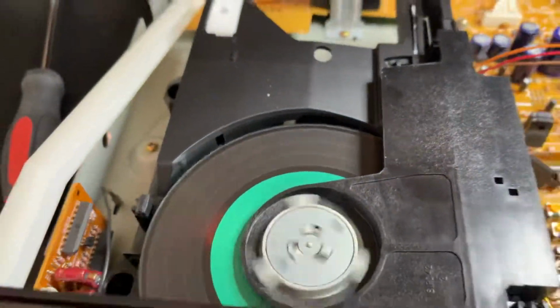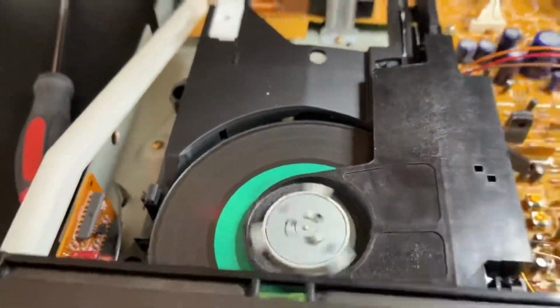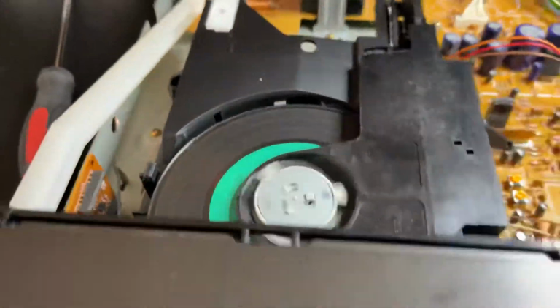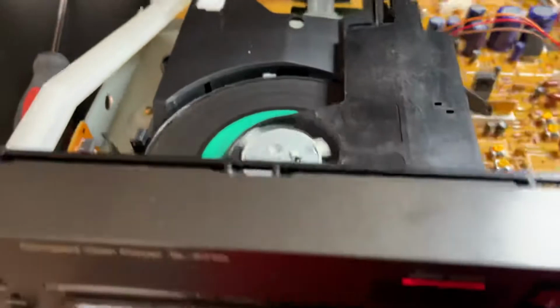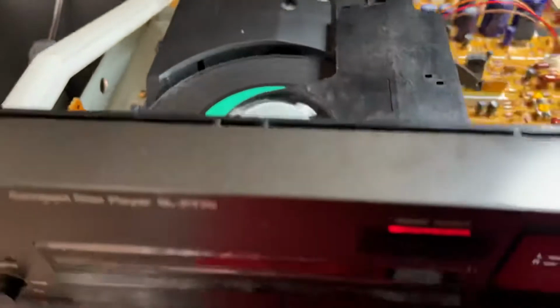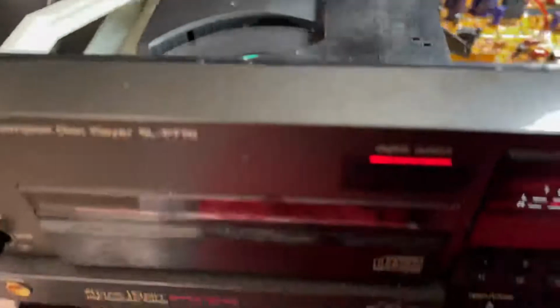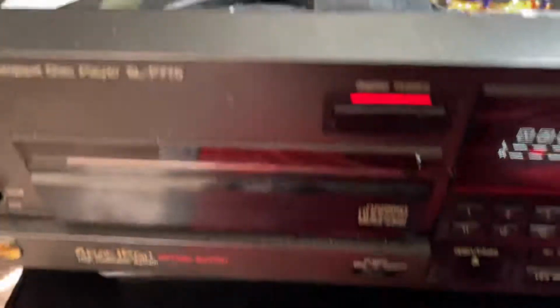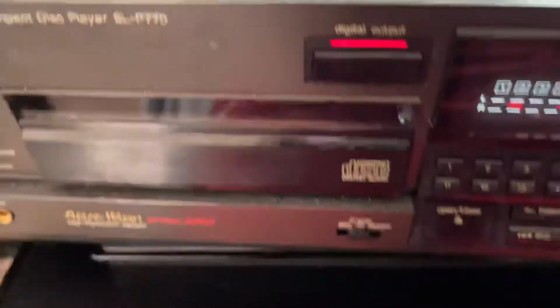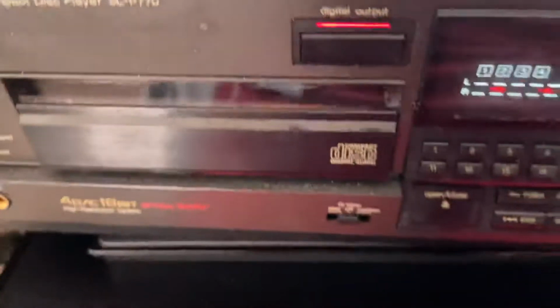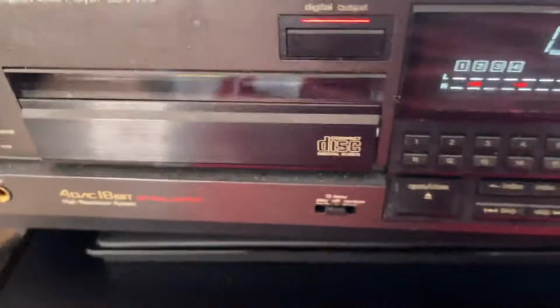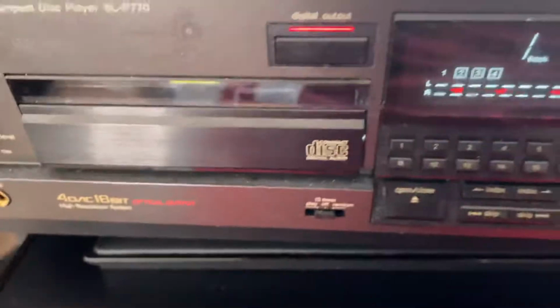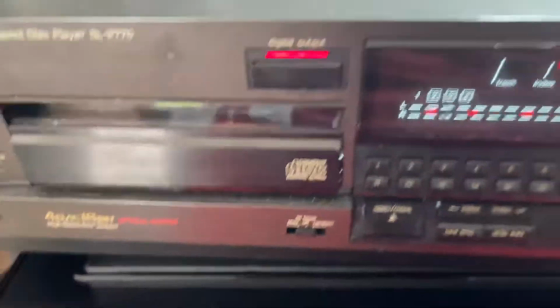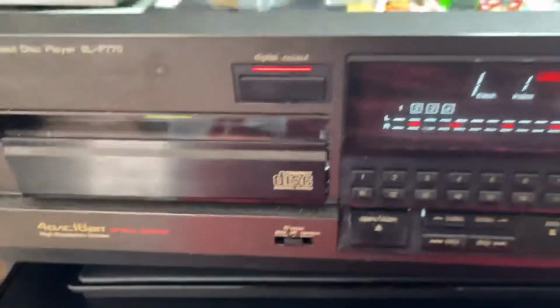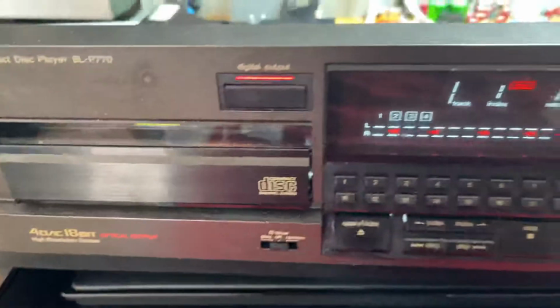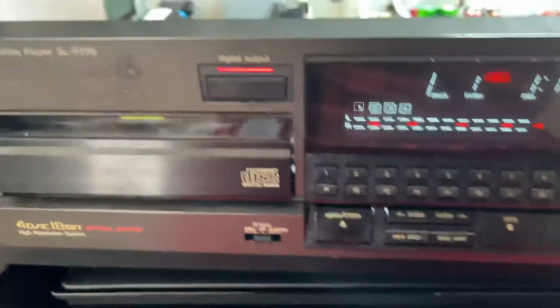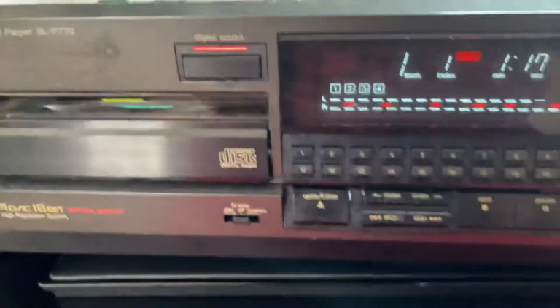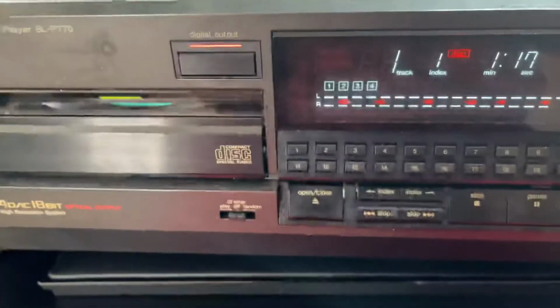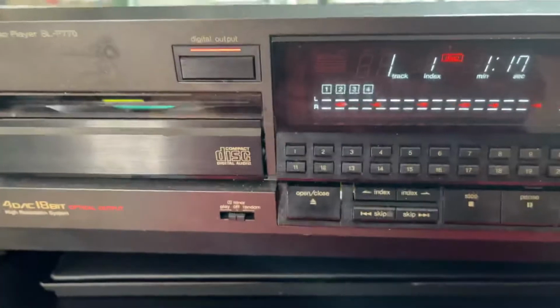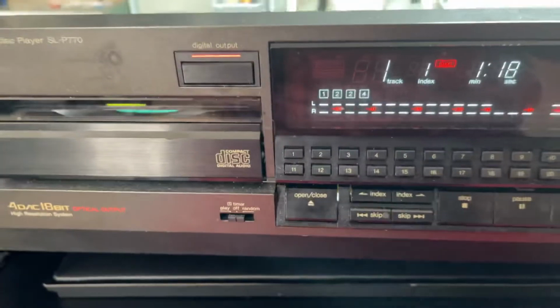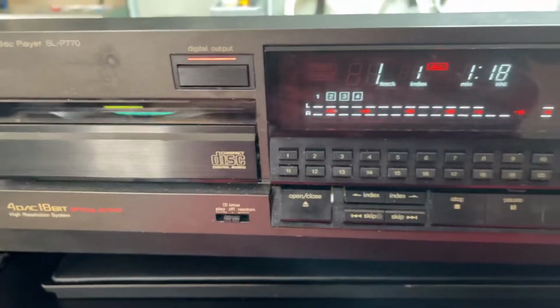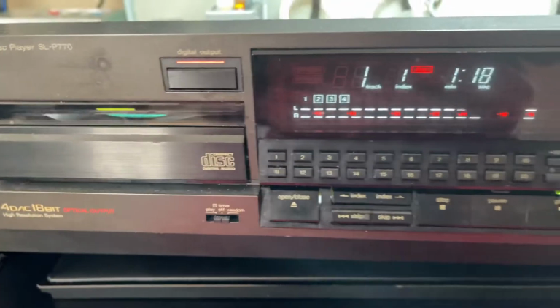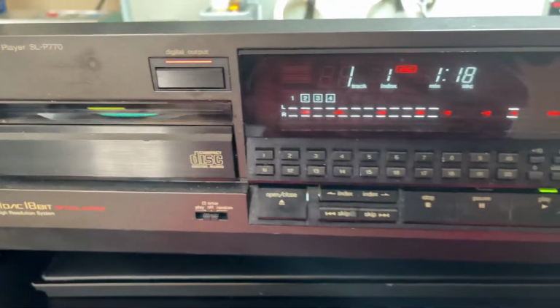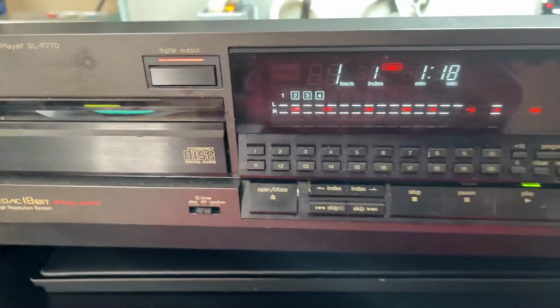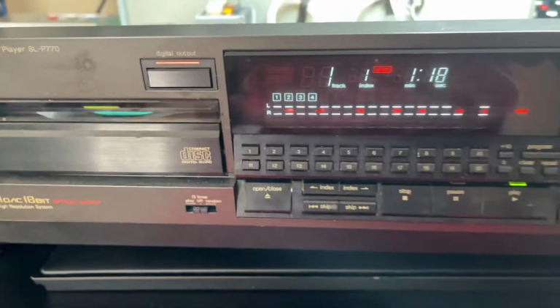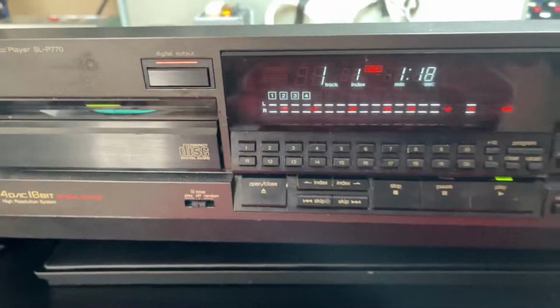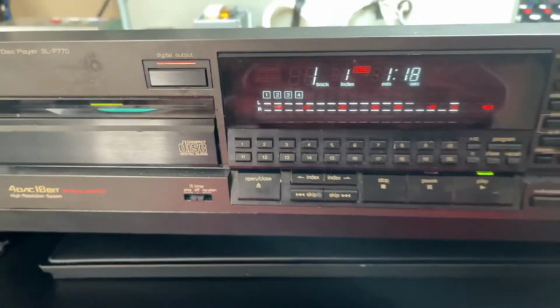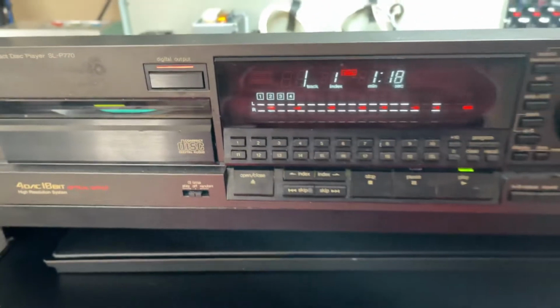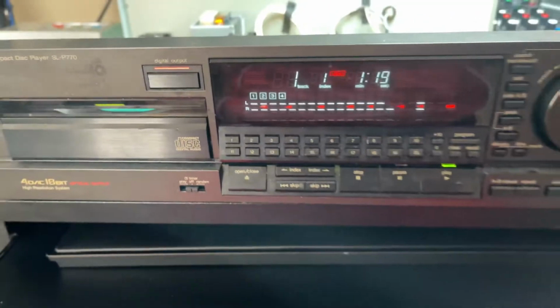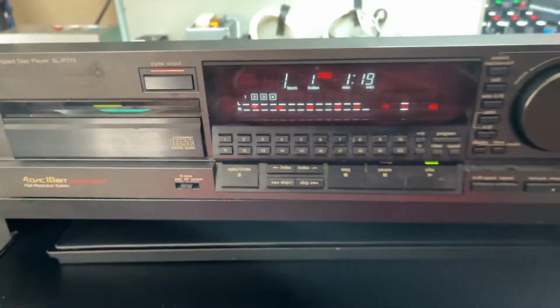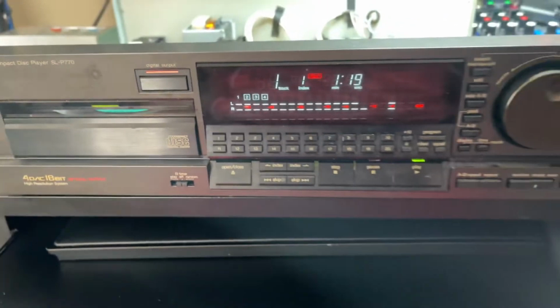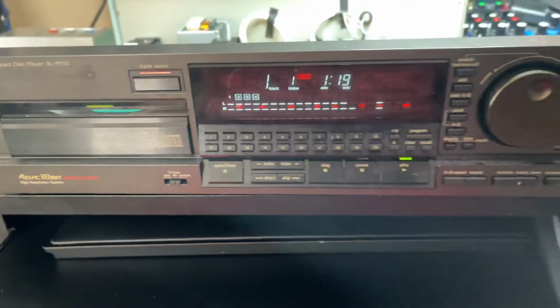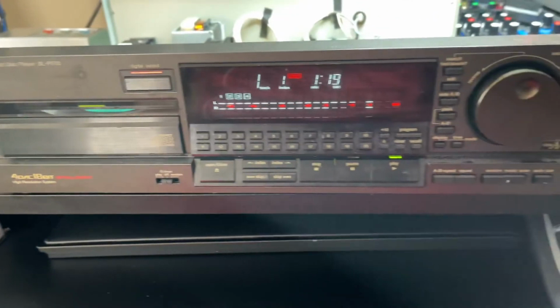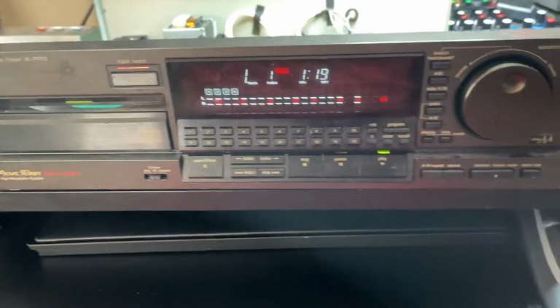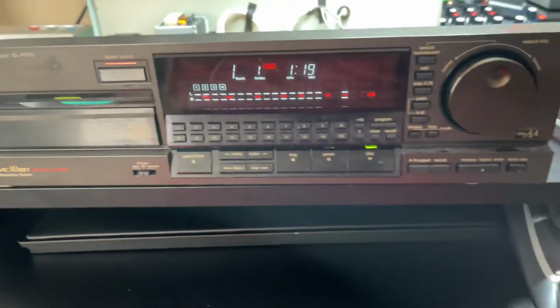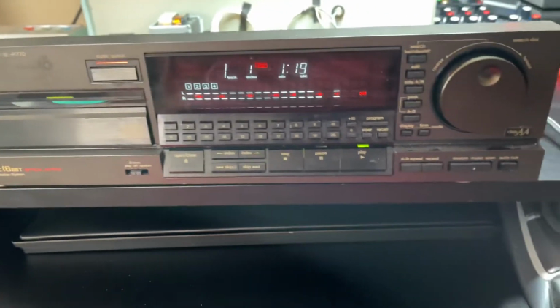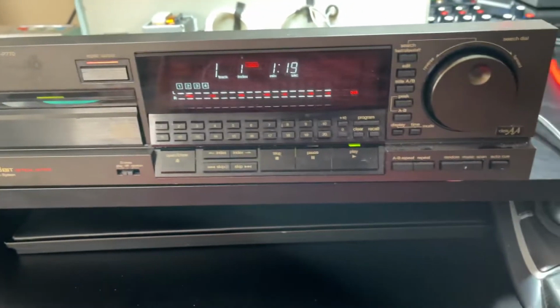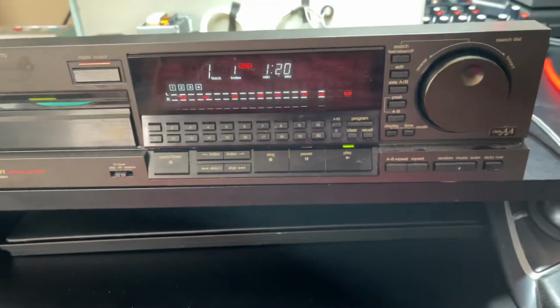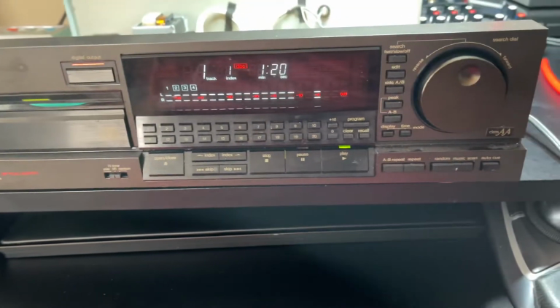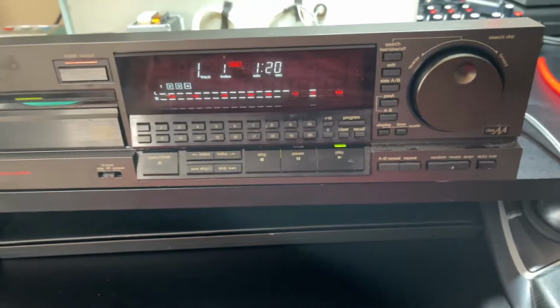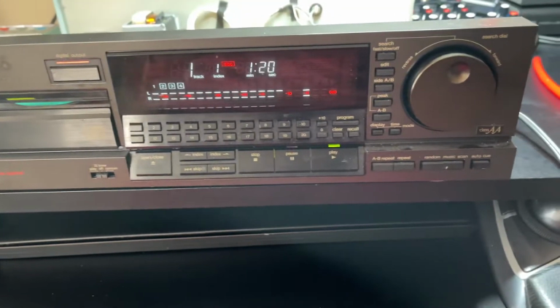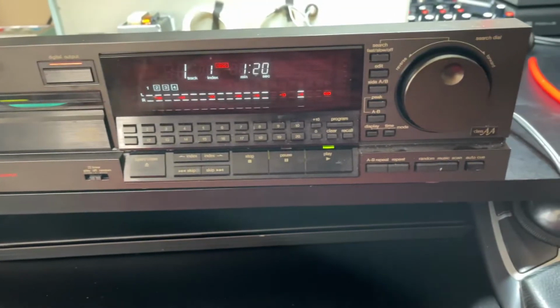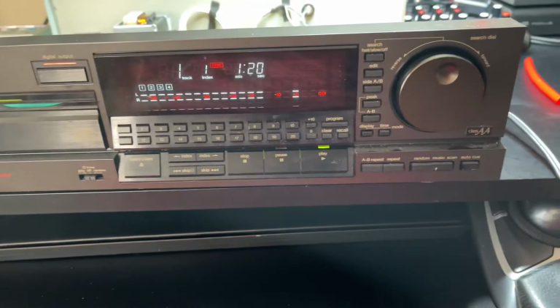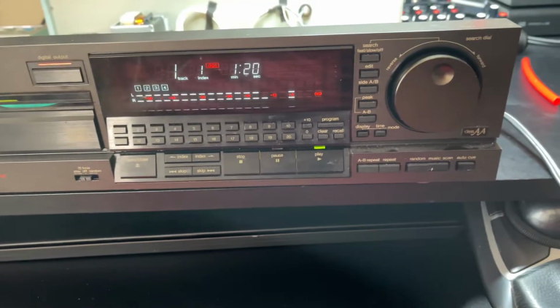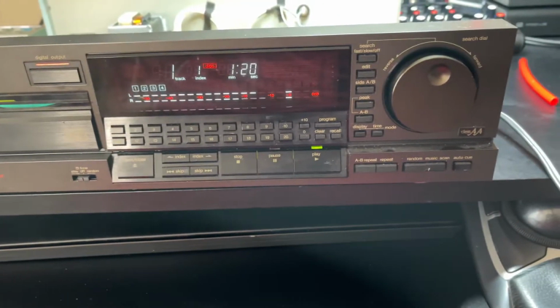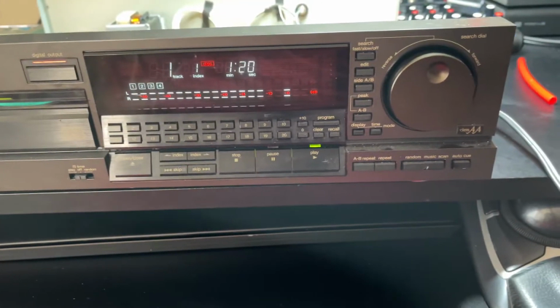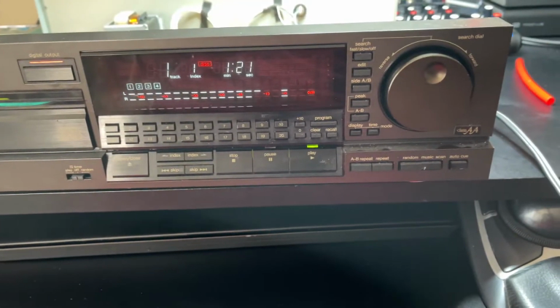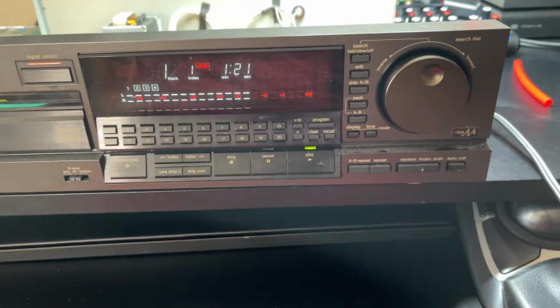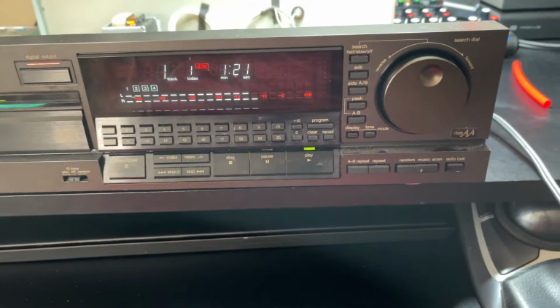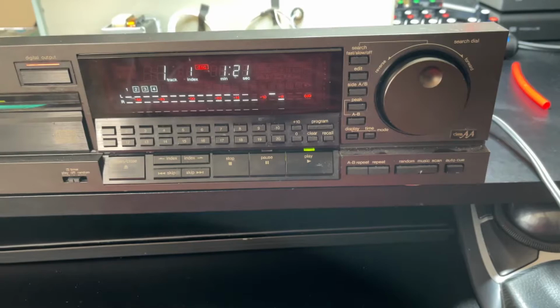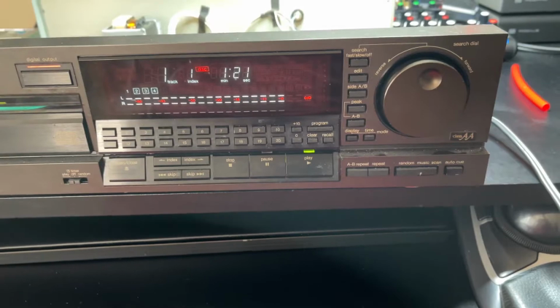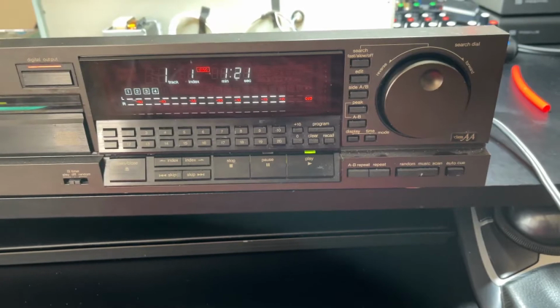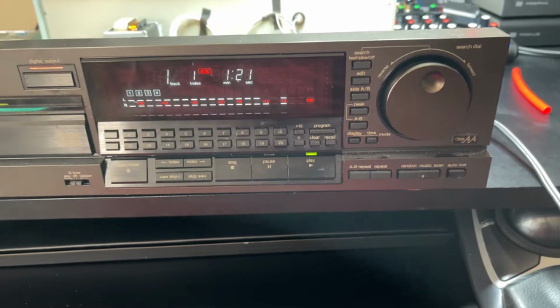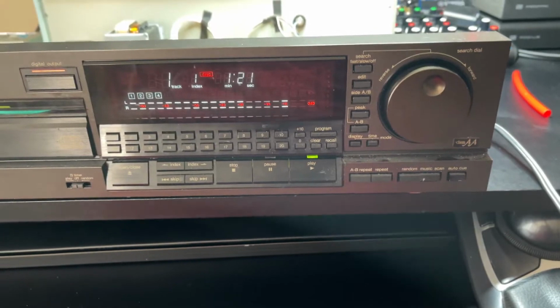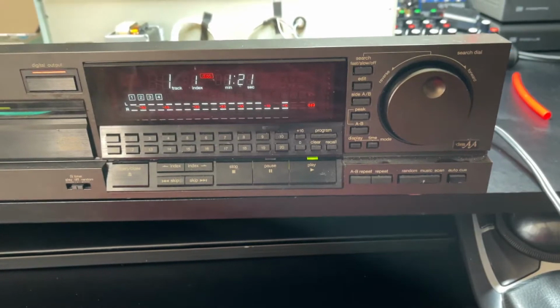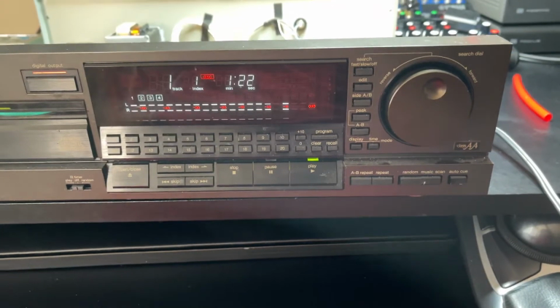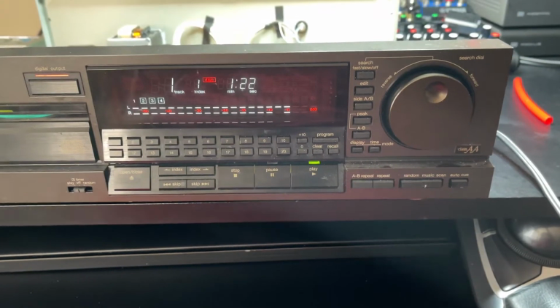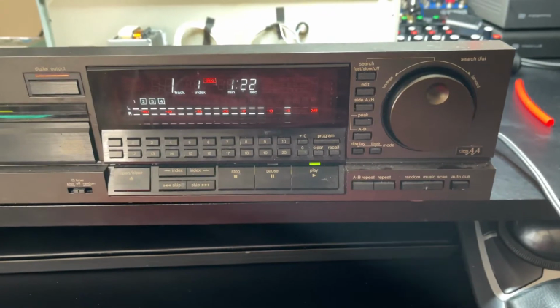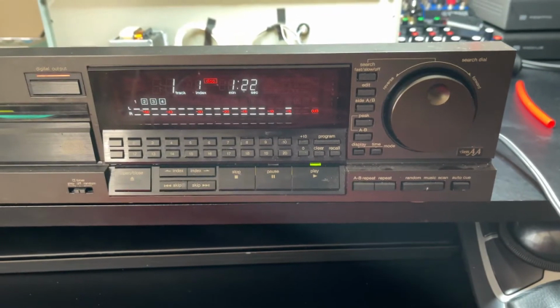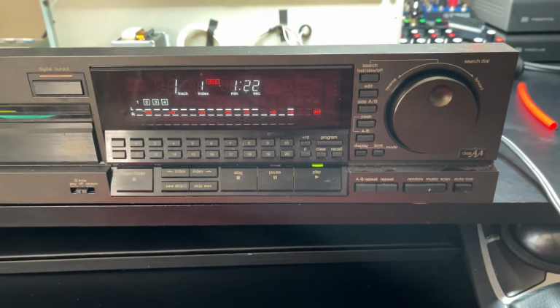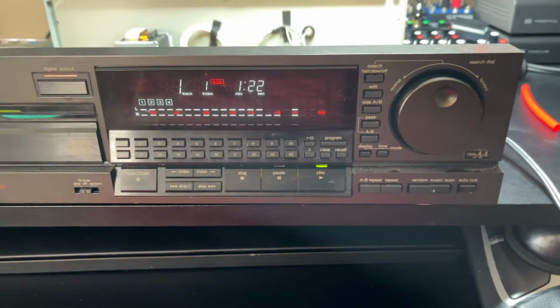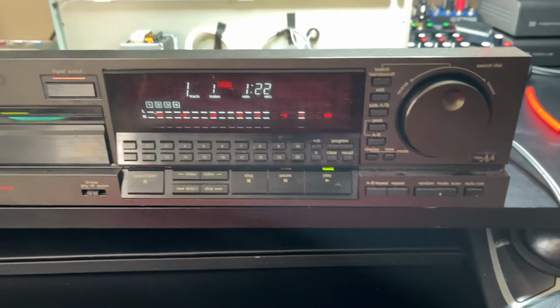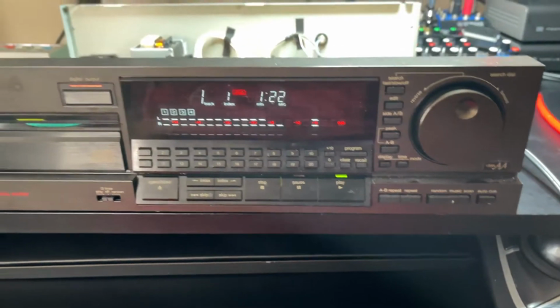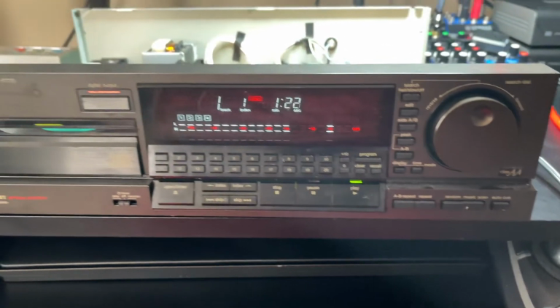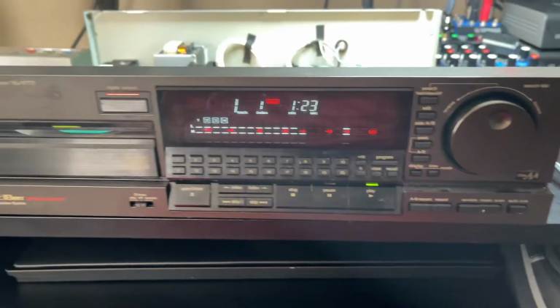So she's playing well now. I don't need to buy another CD player. Very nice.